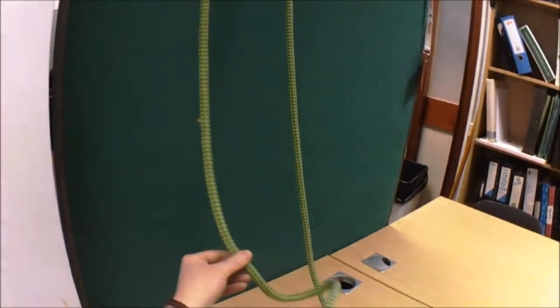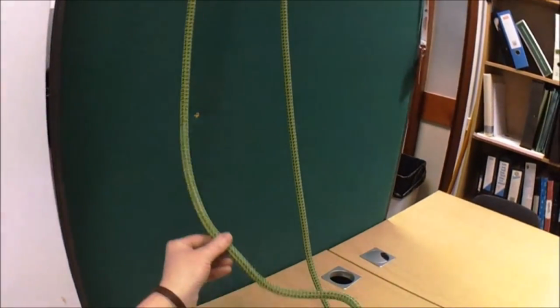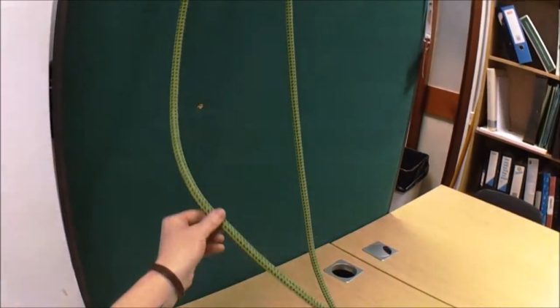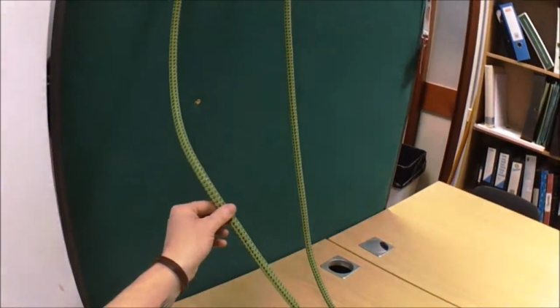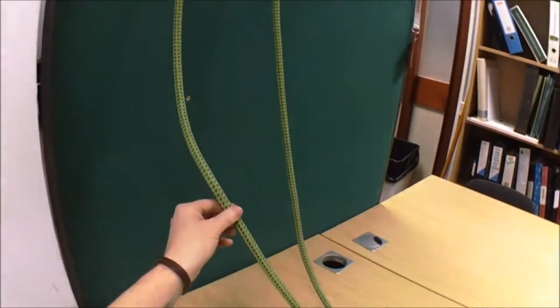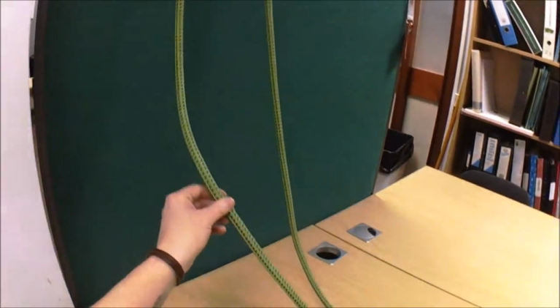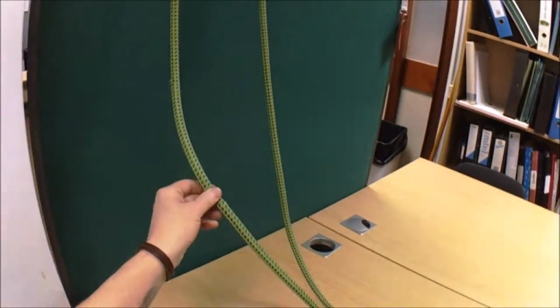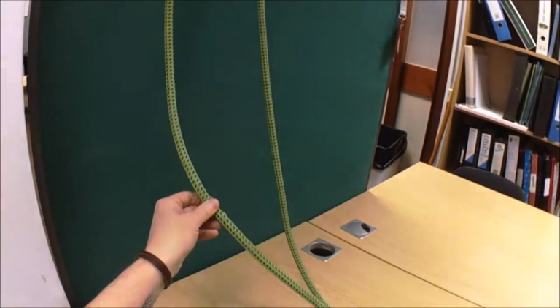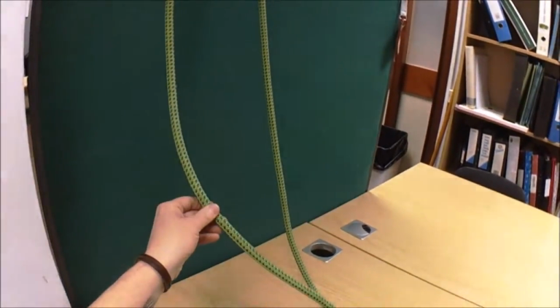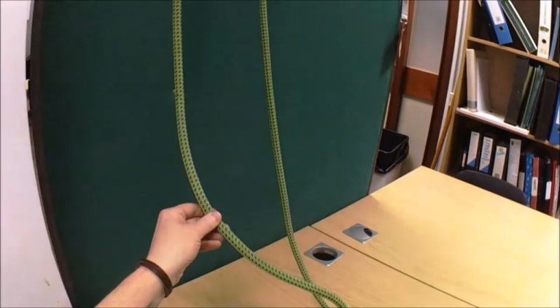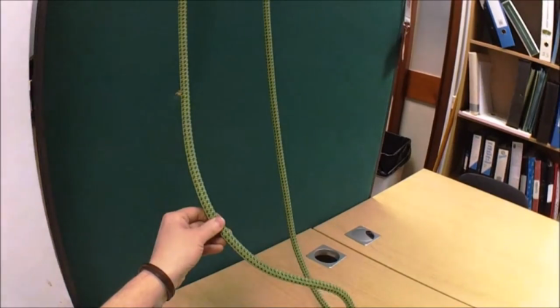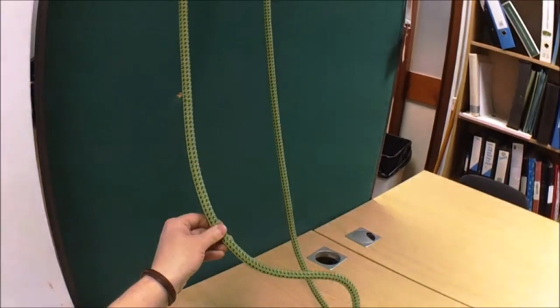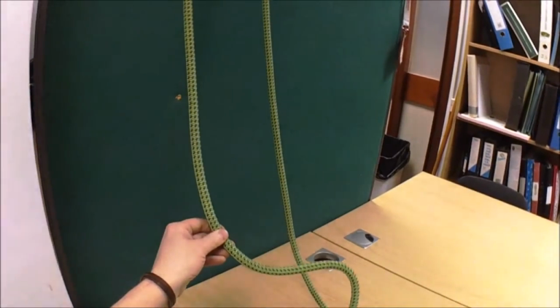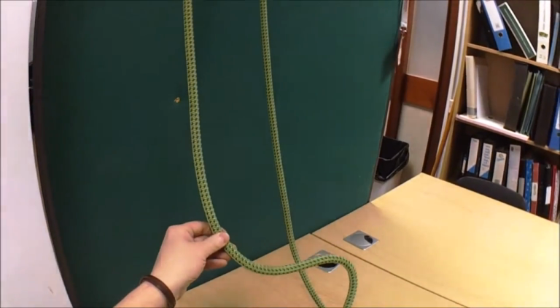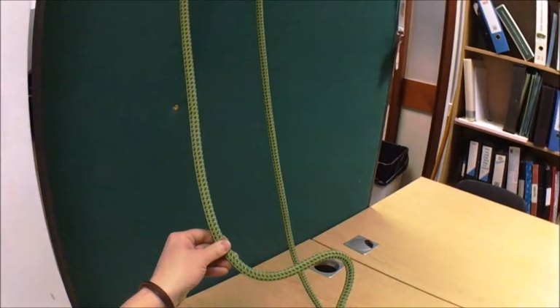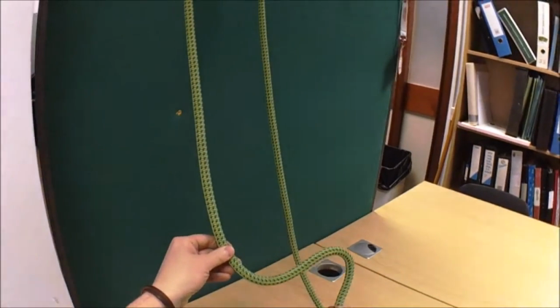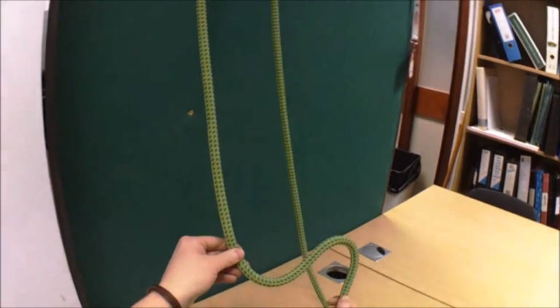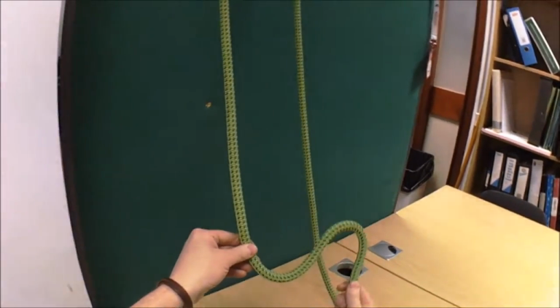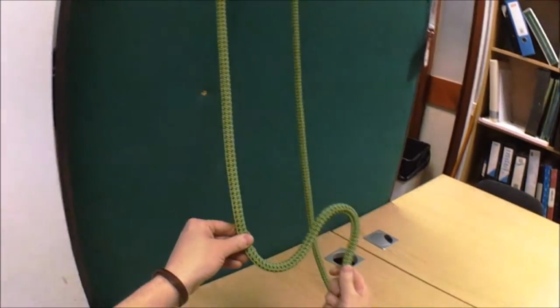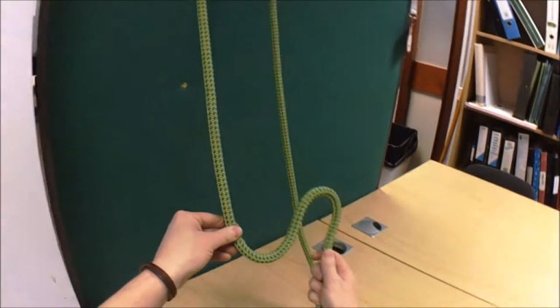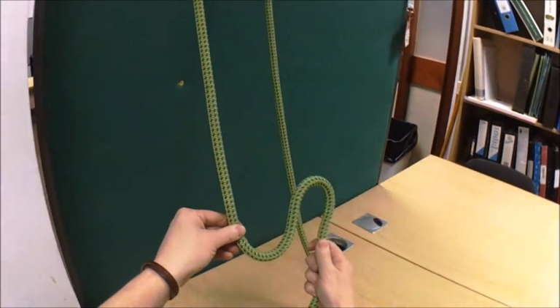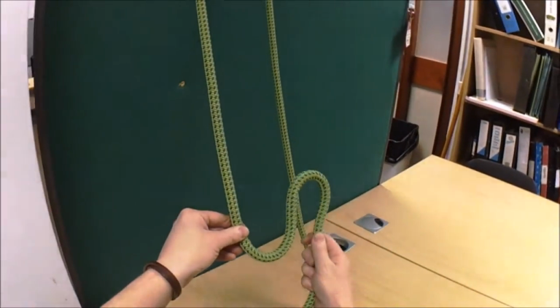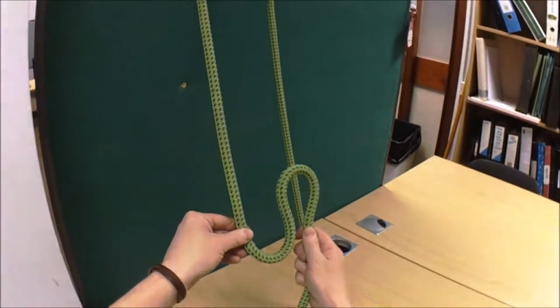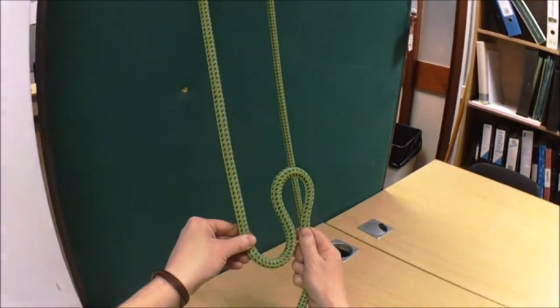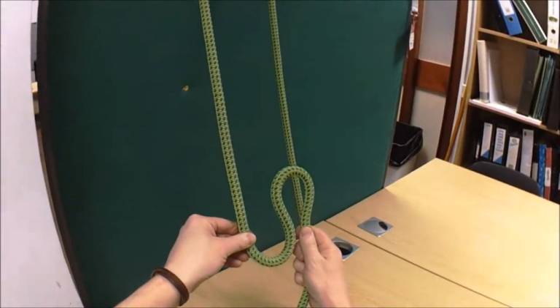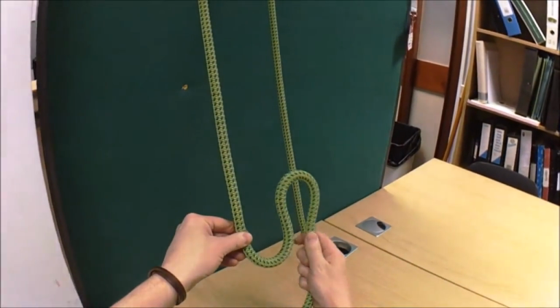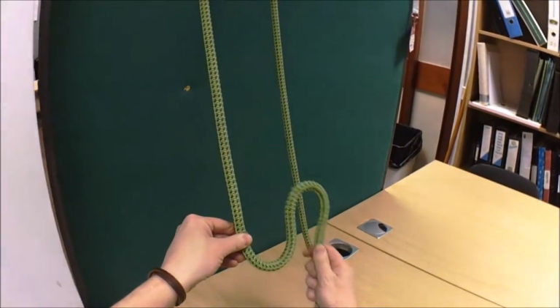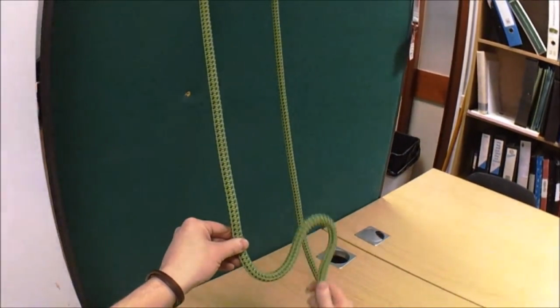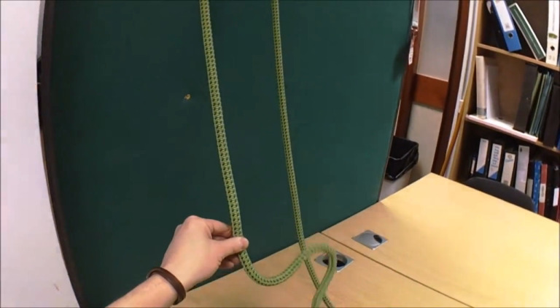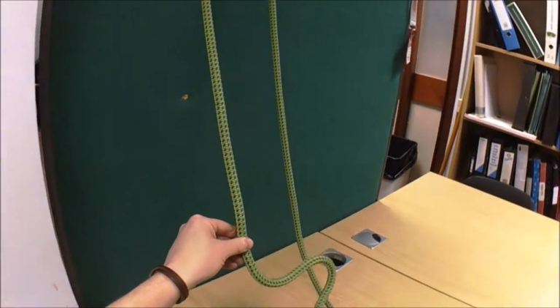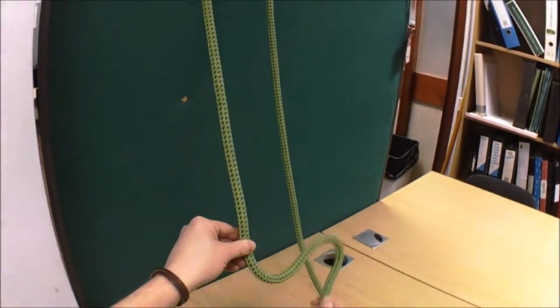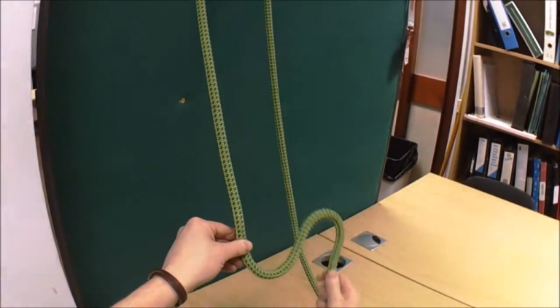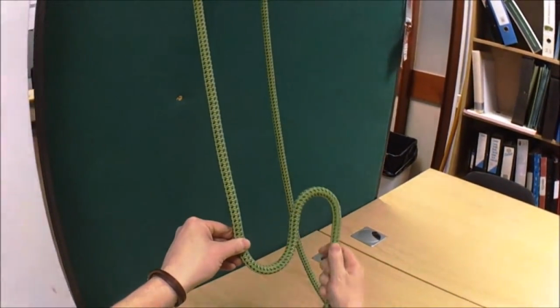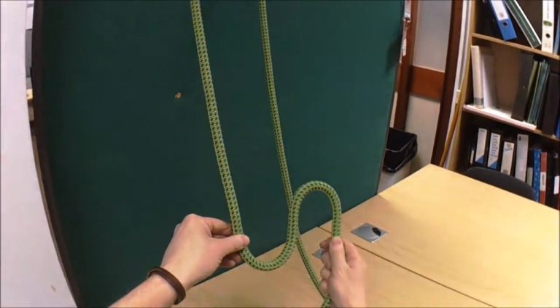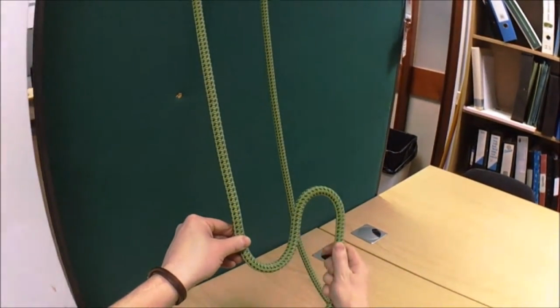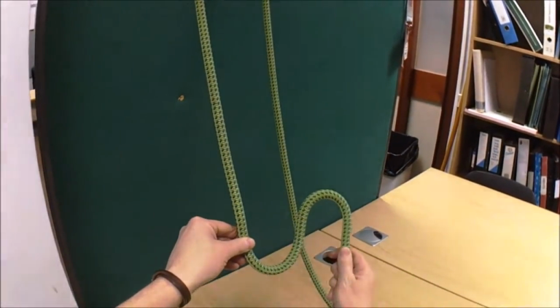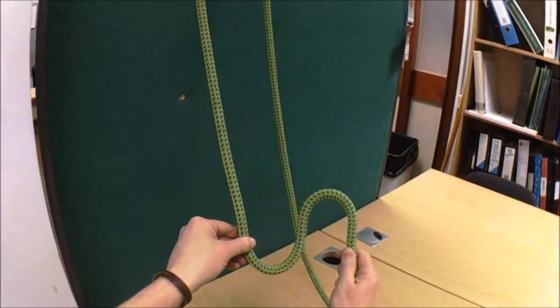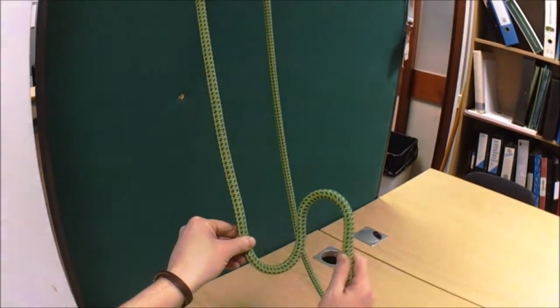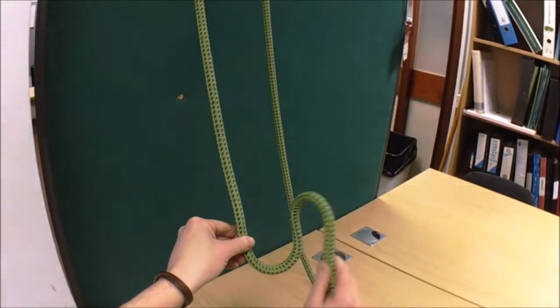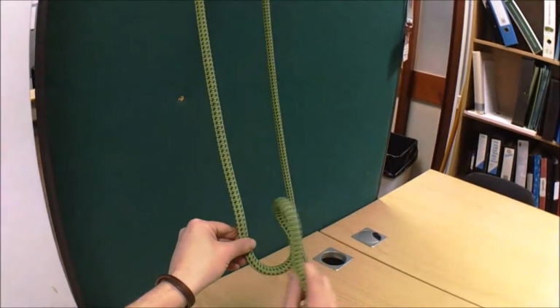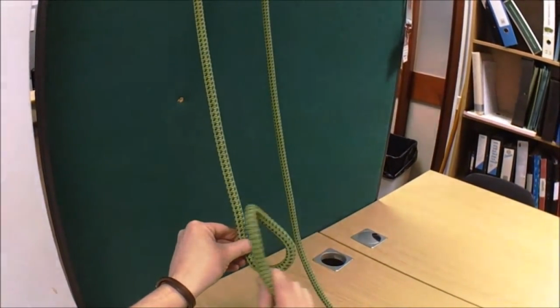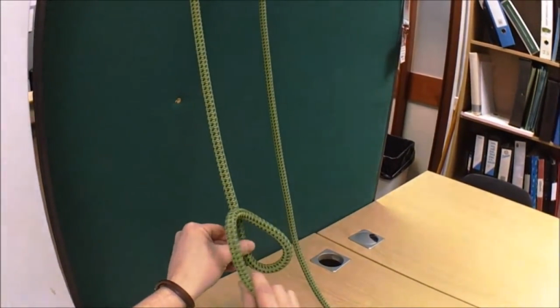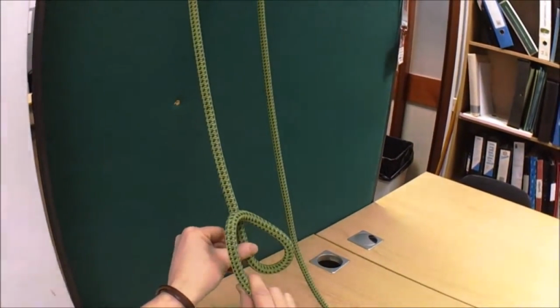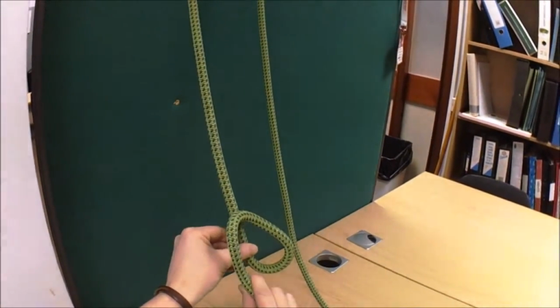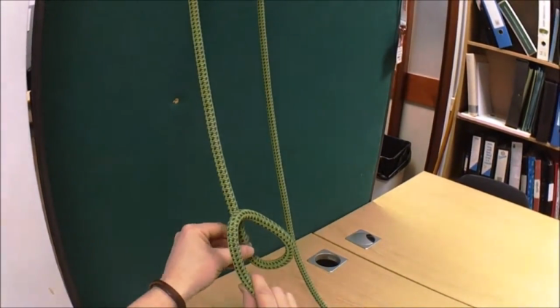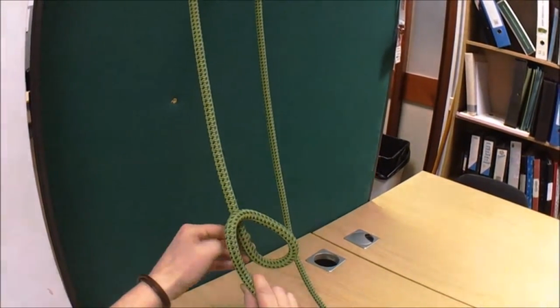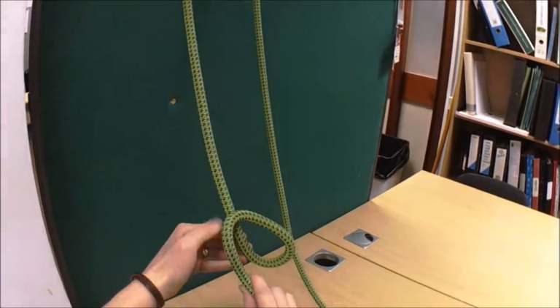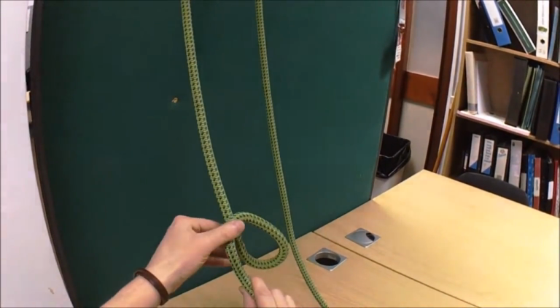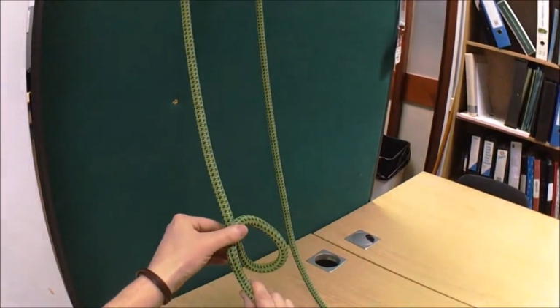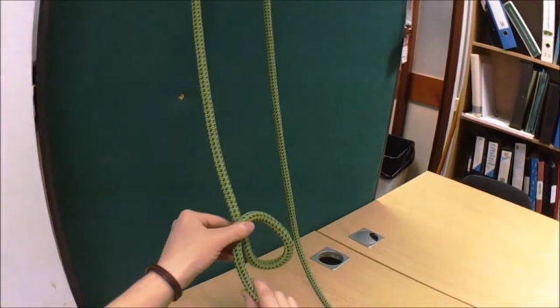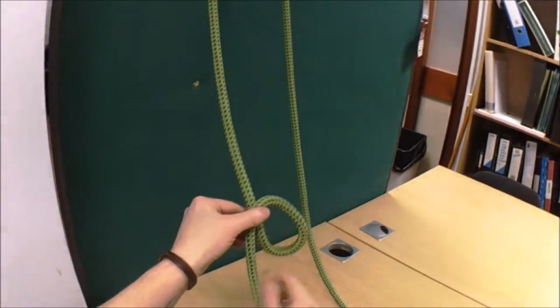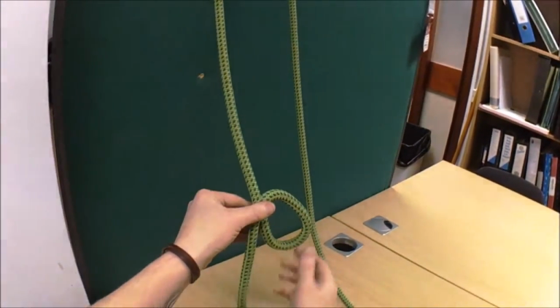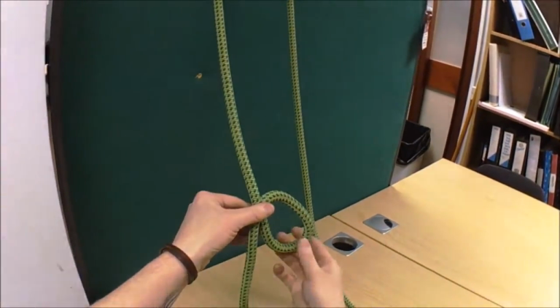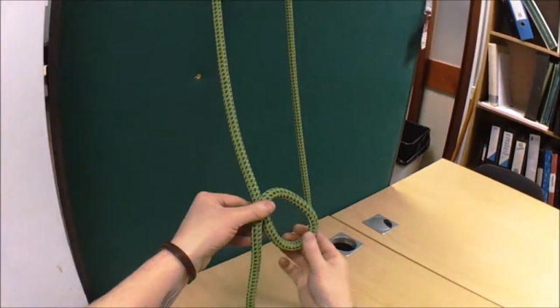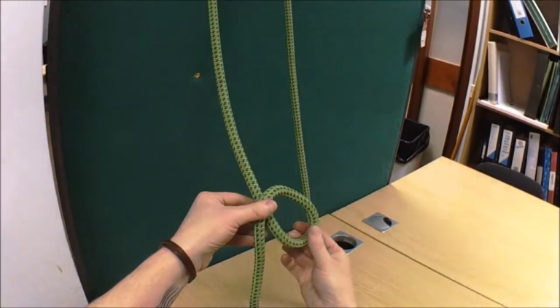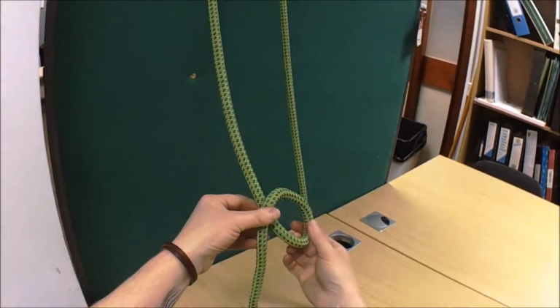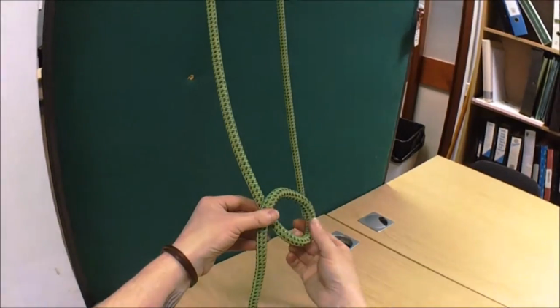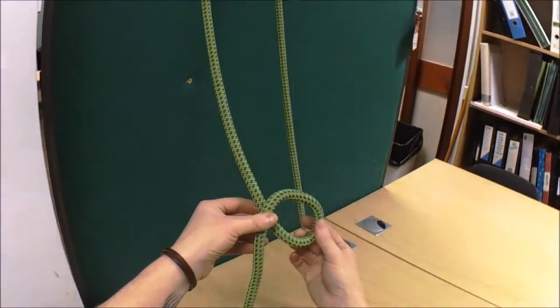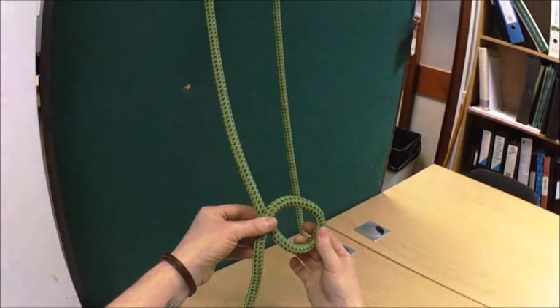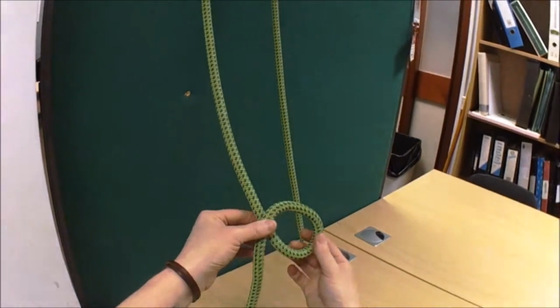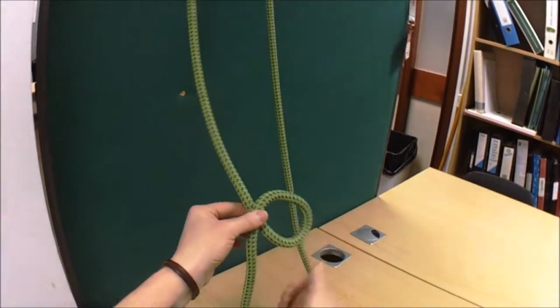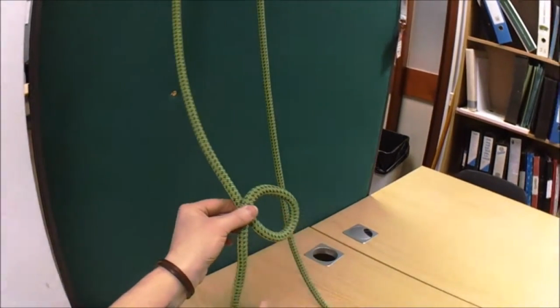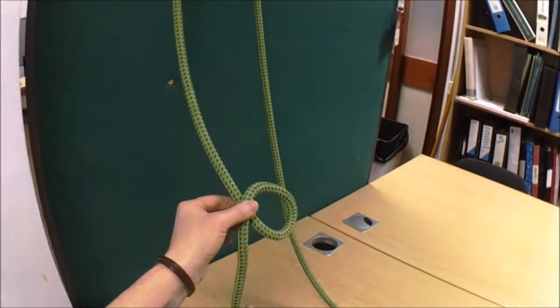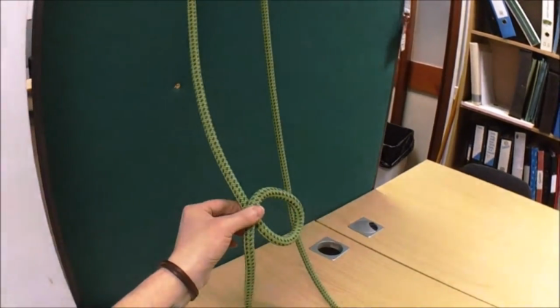If you're unsure the first time you do it, you put yourself a couple of bites in the rope like that. Then just fold it over. So you've got this loop.